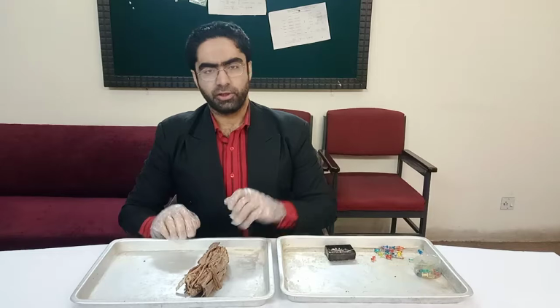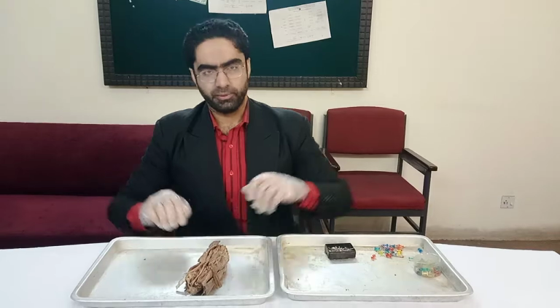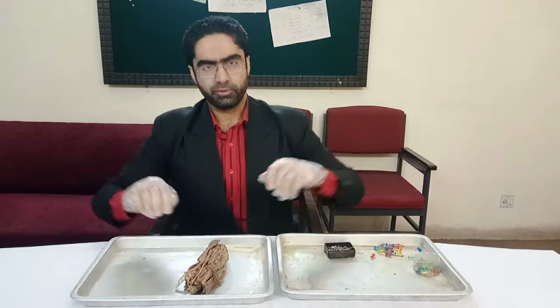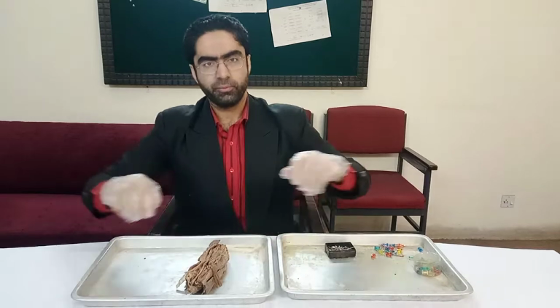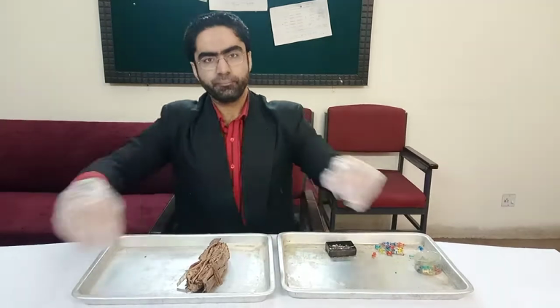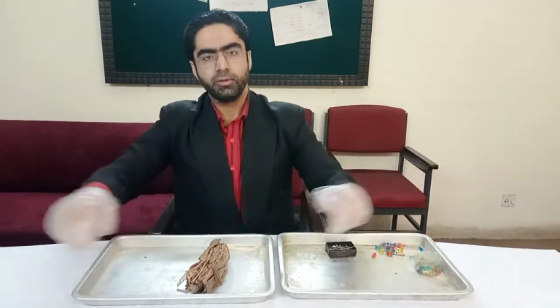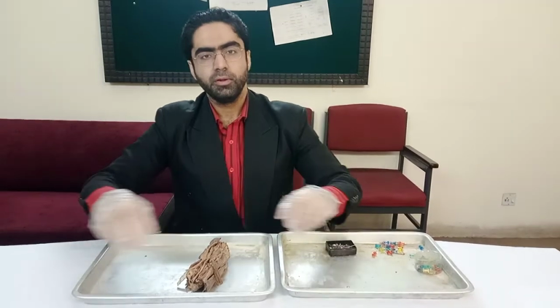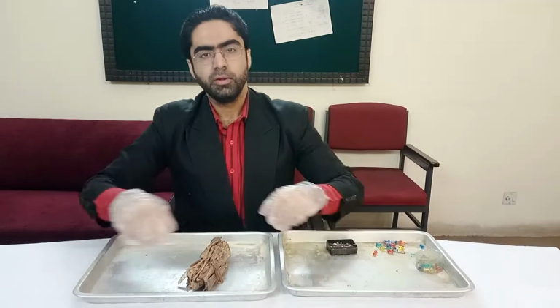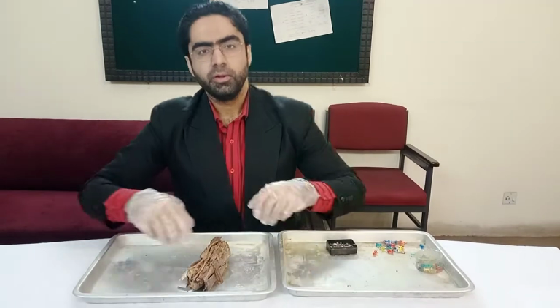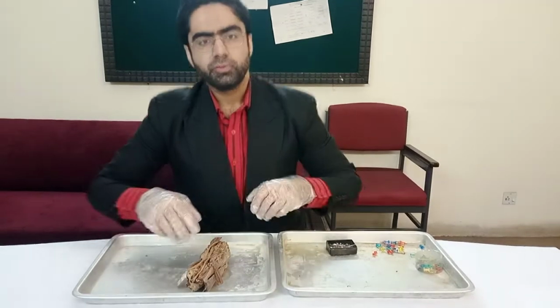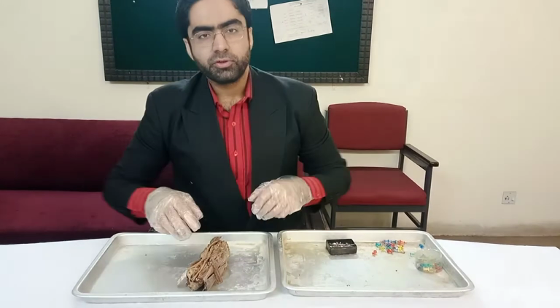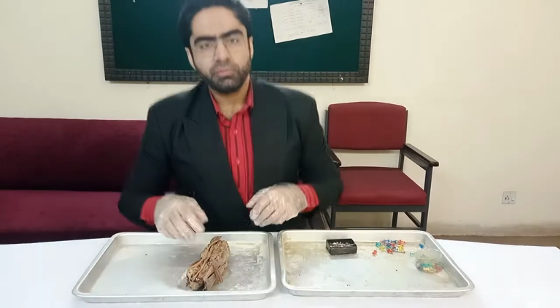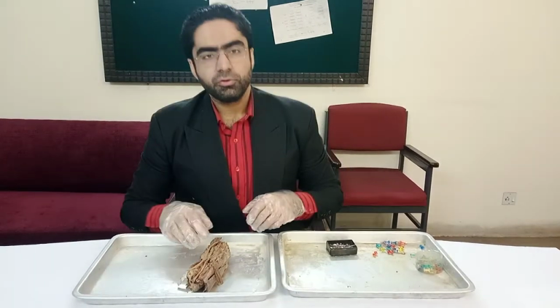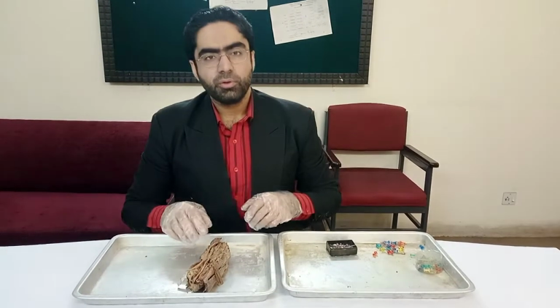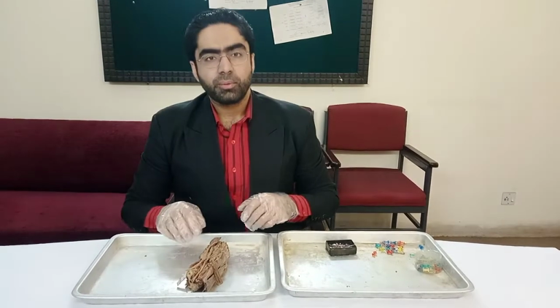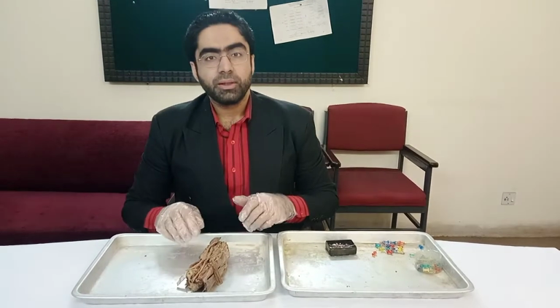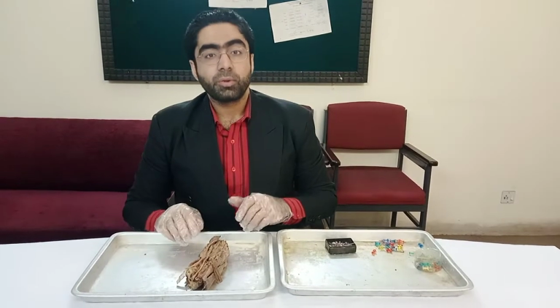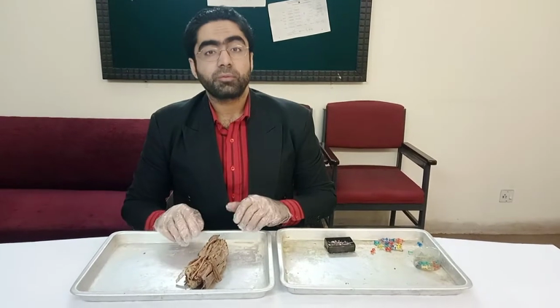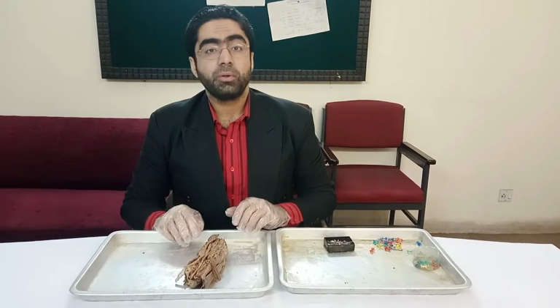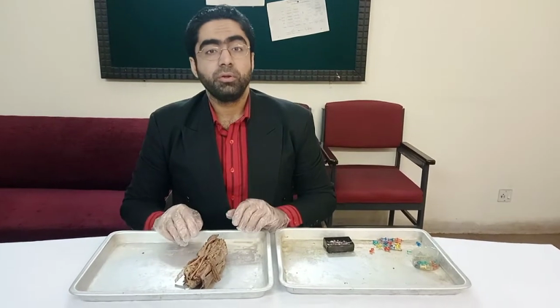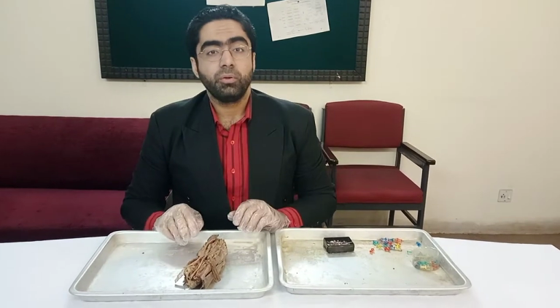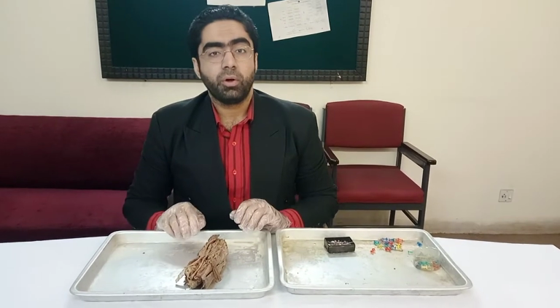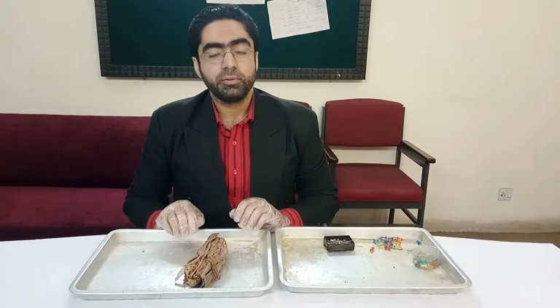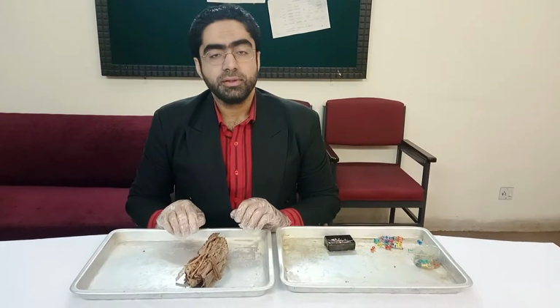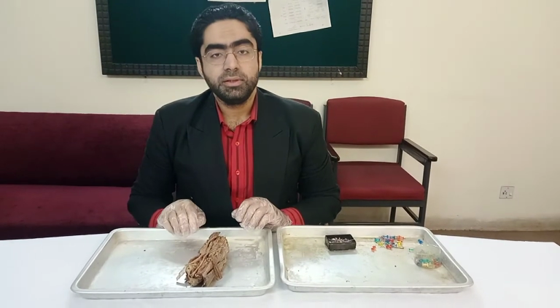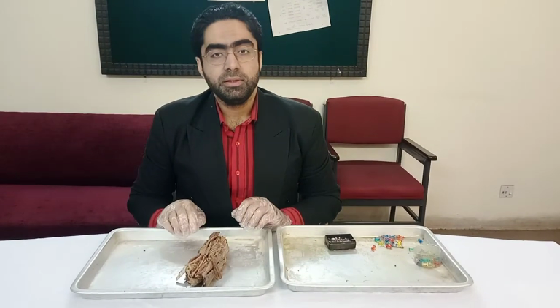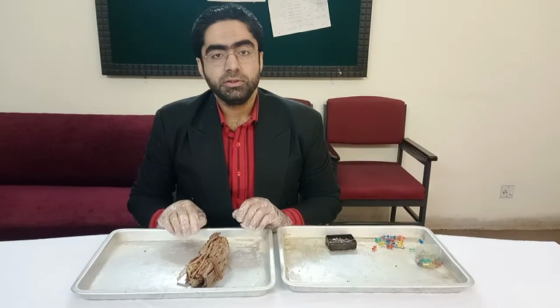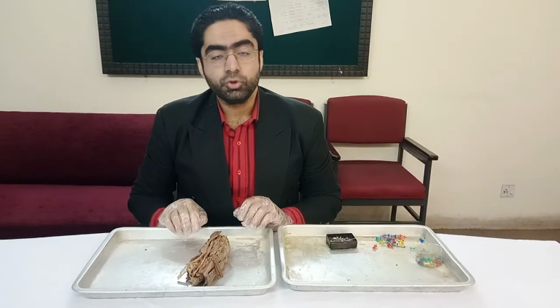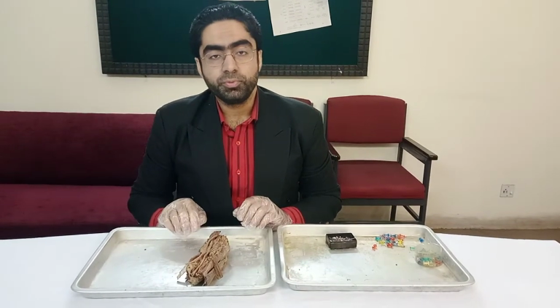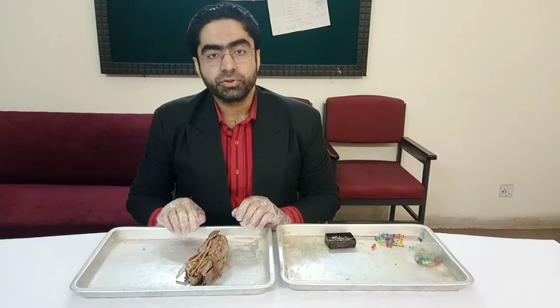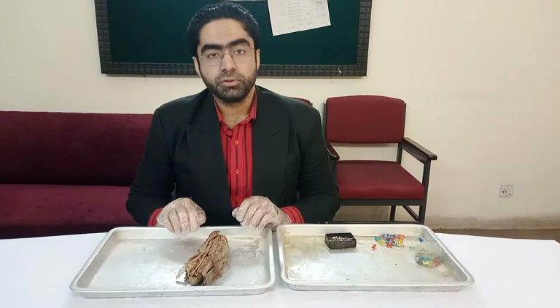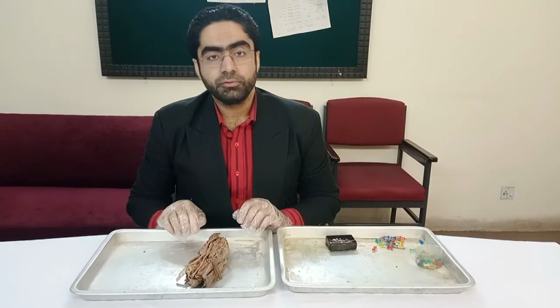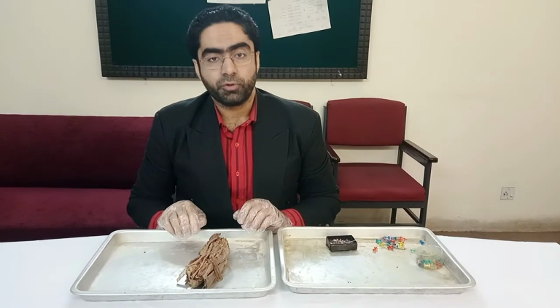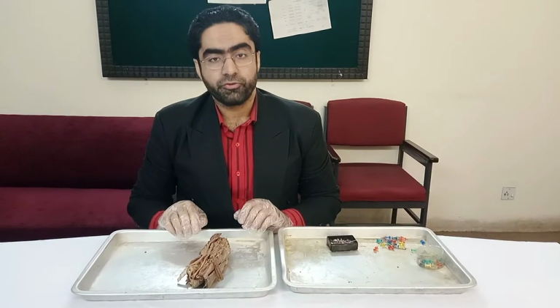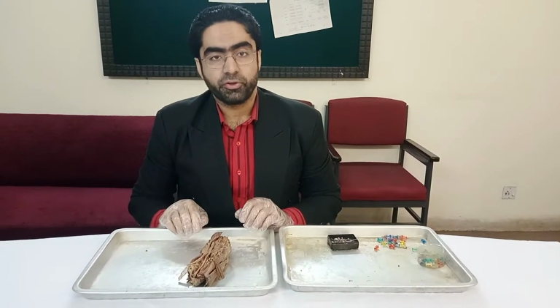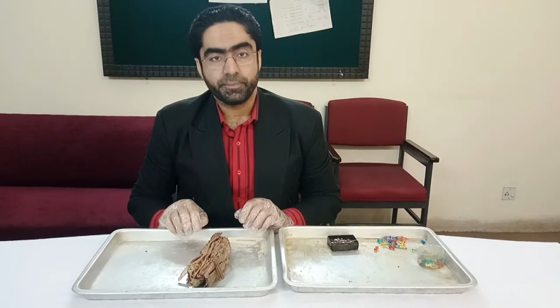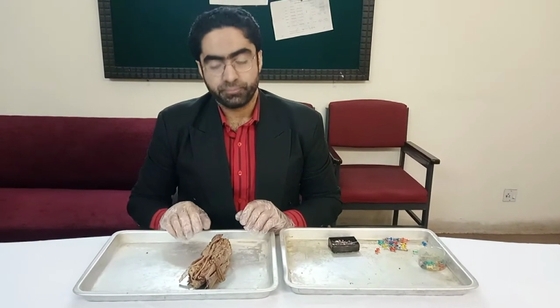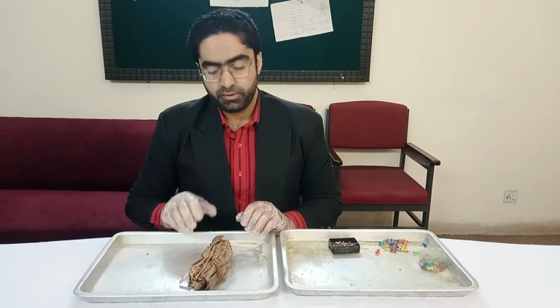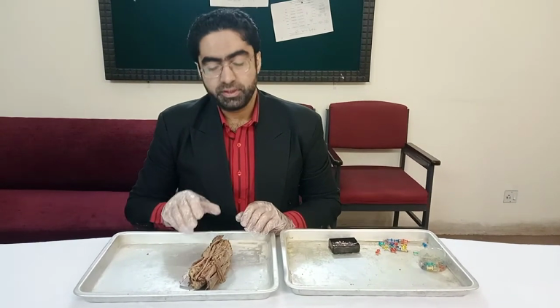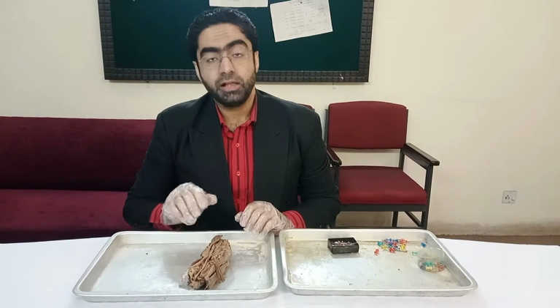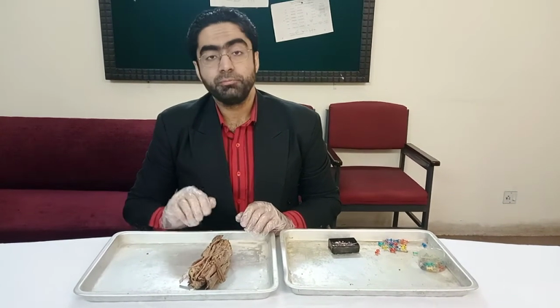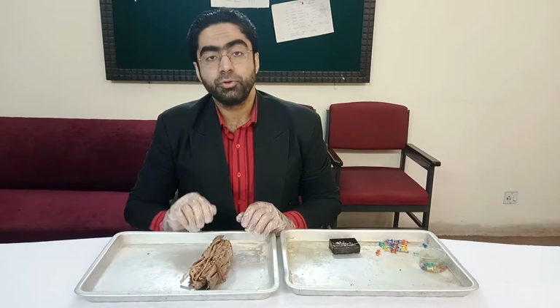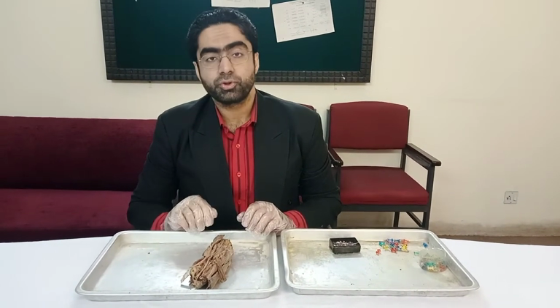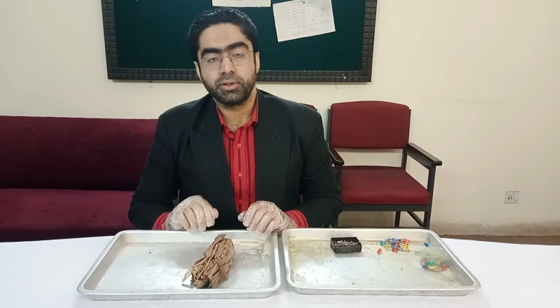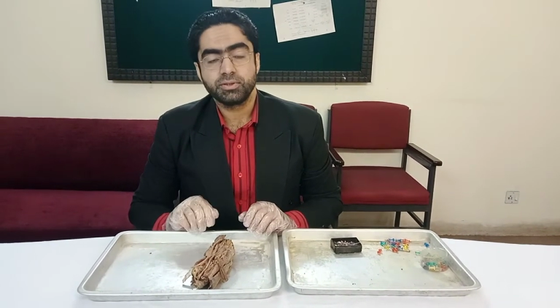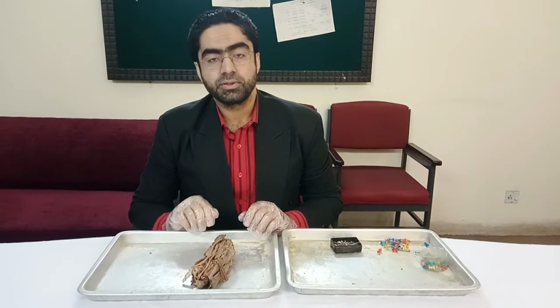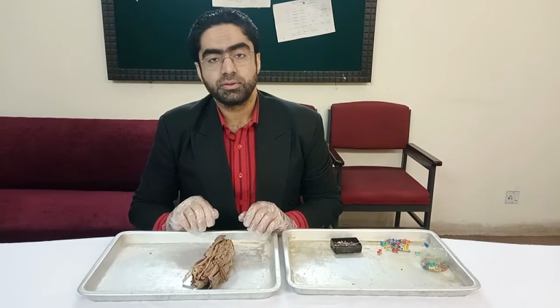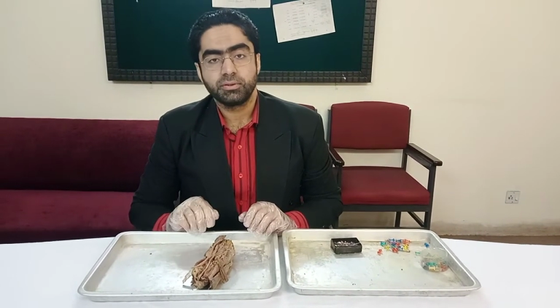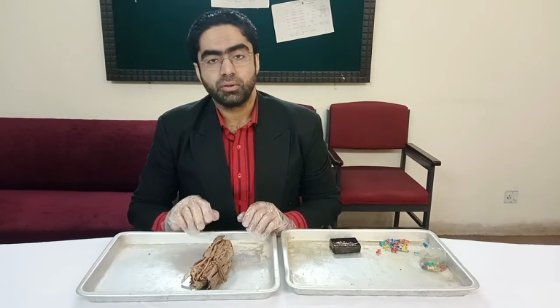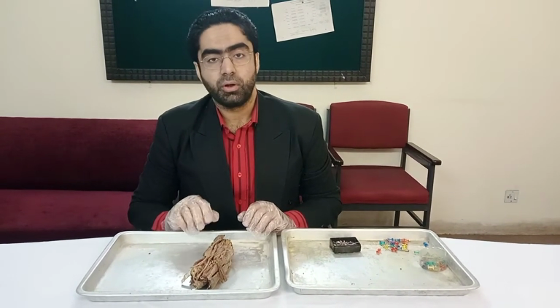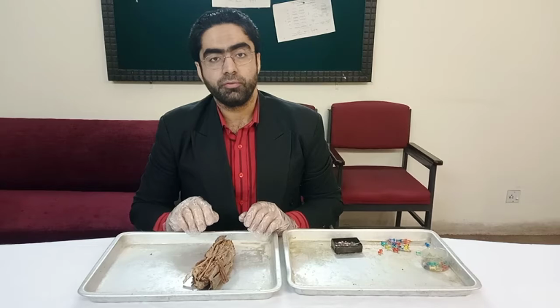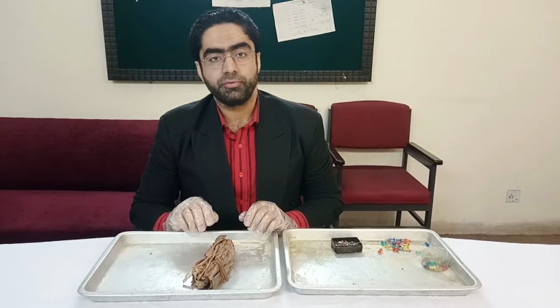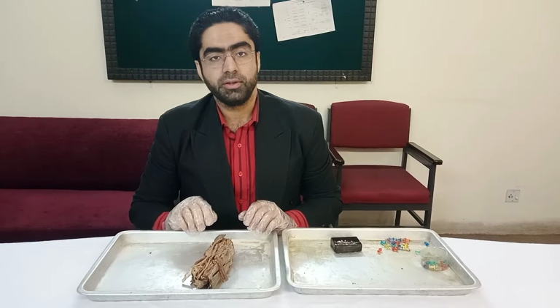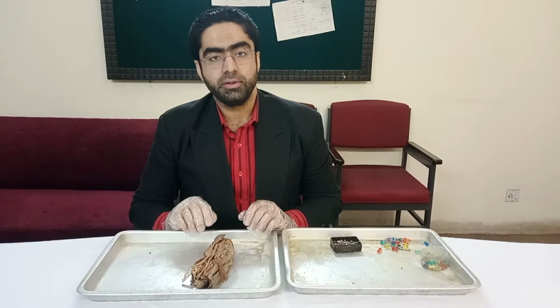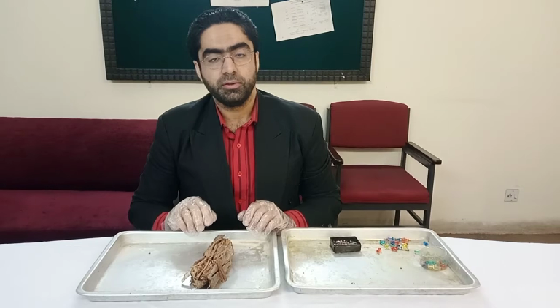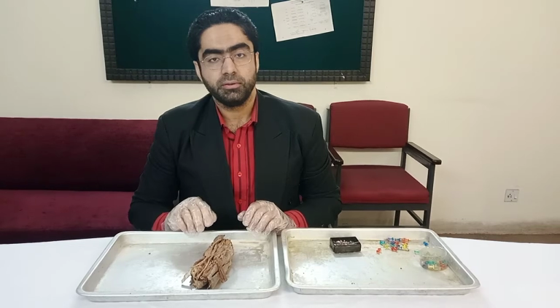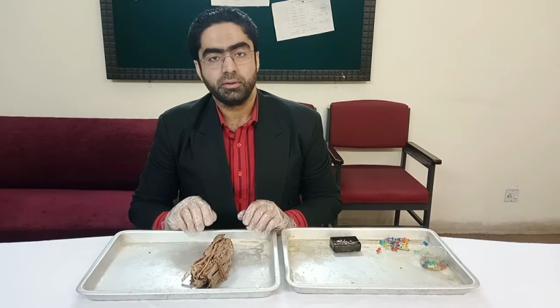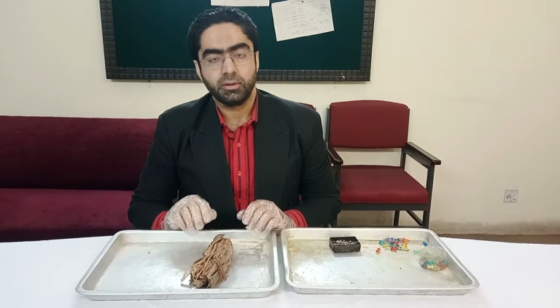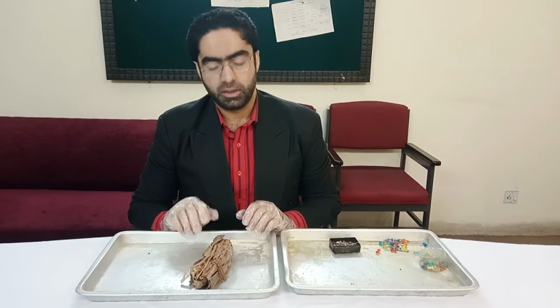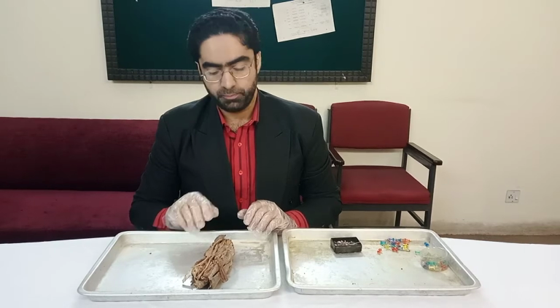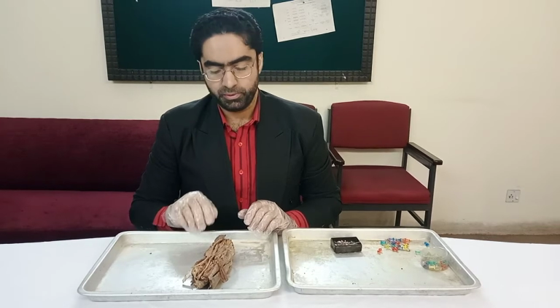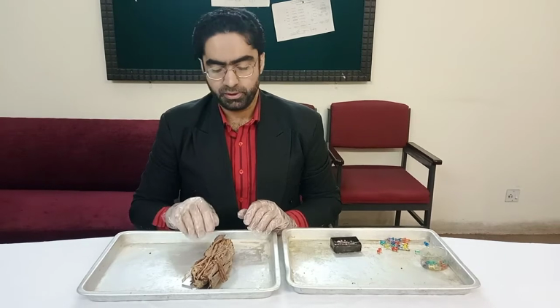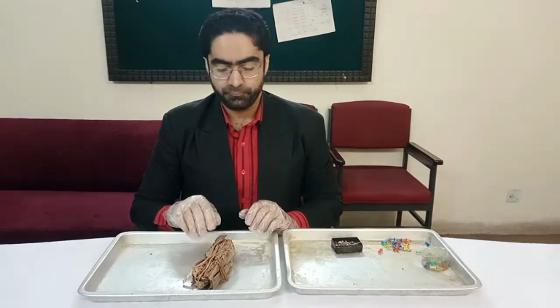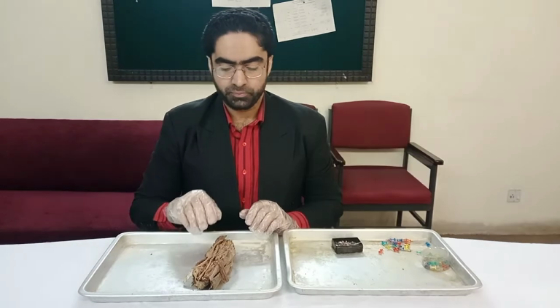Assalamu alaikum. Today we'll do a very quick video on the cubital fossa, the elbow joint of the upper limb.